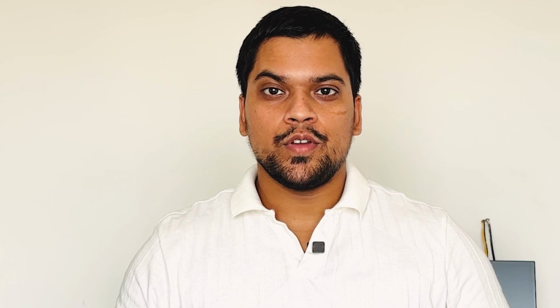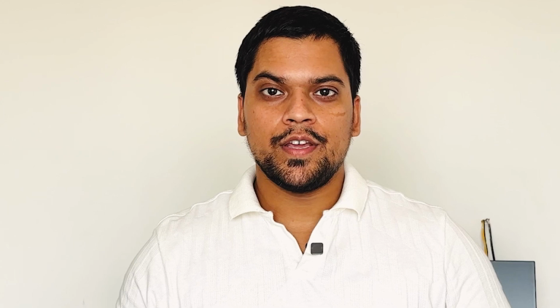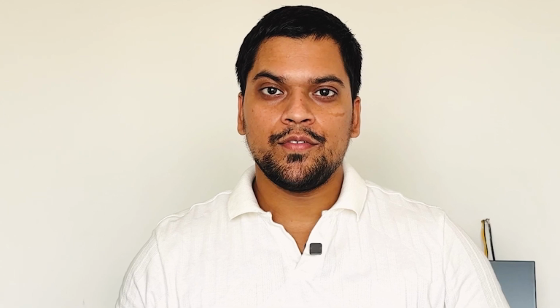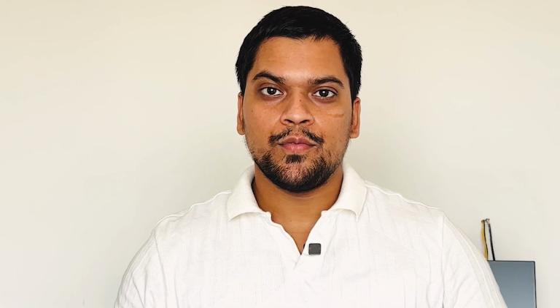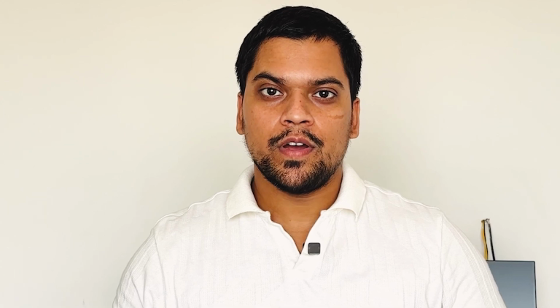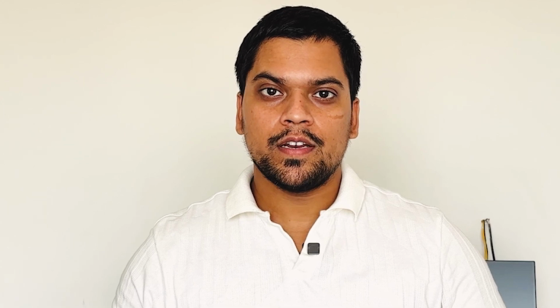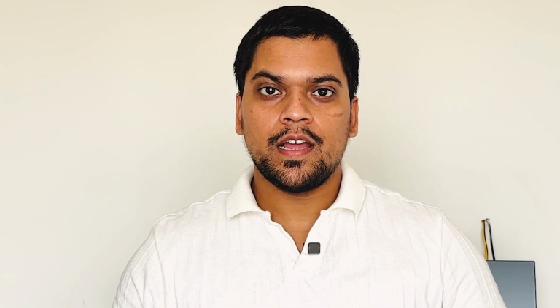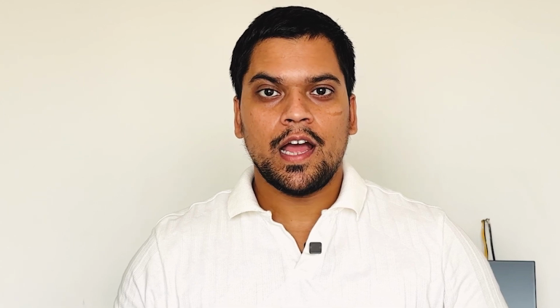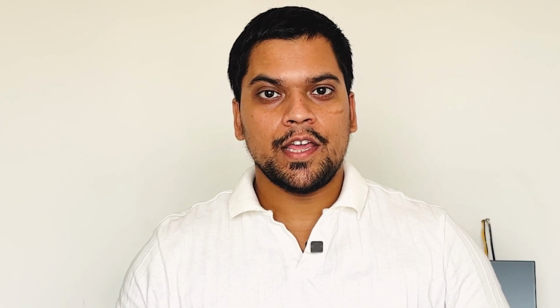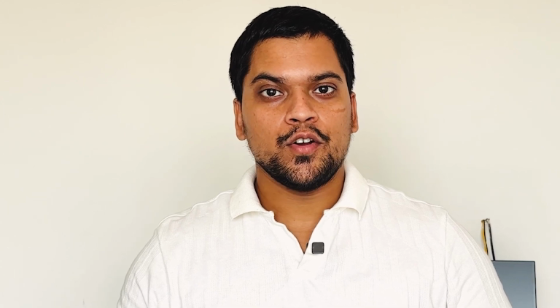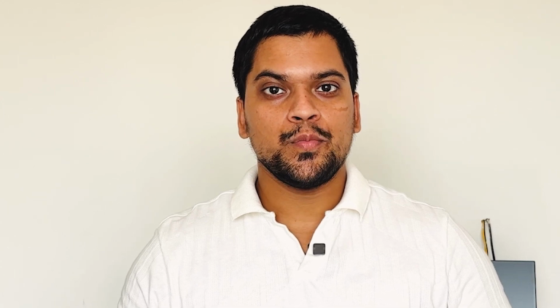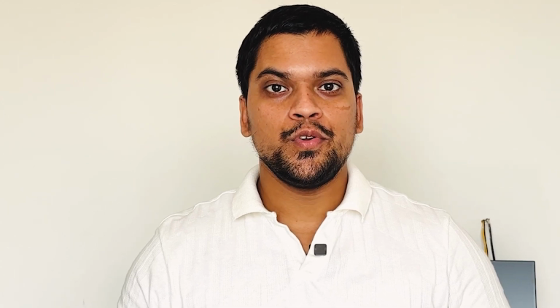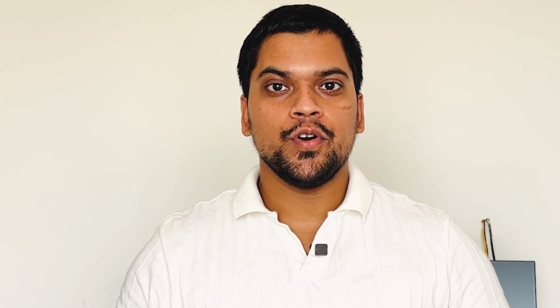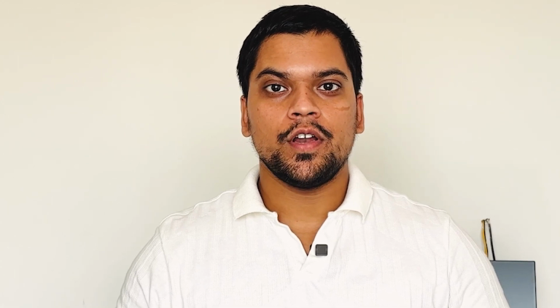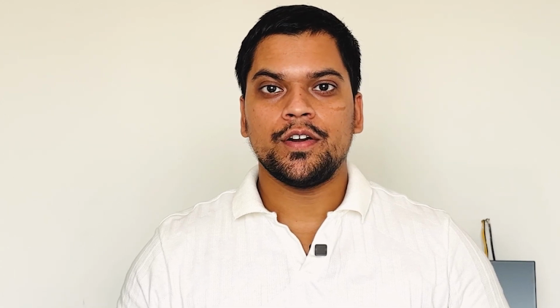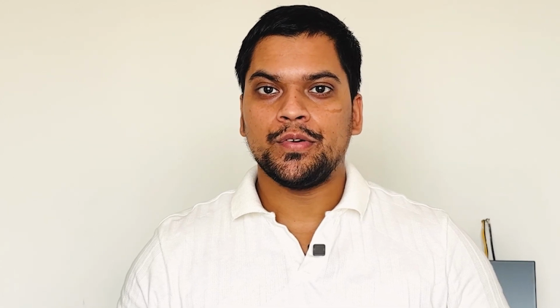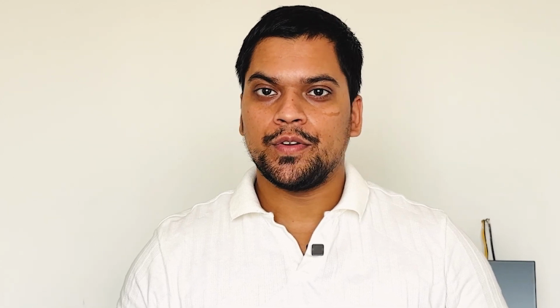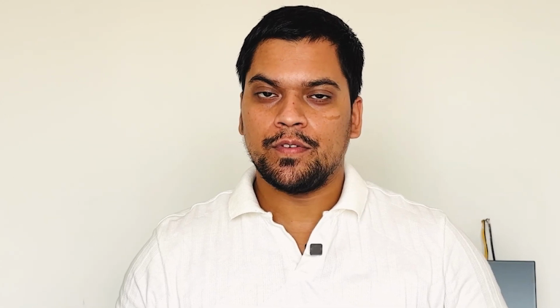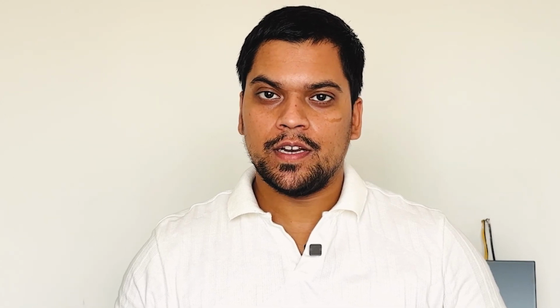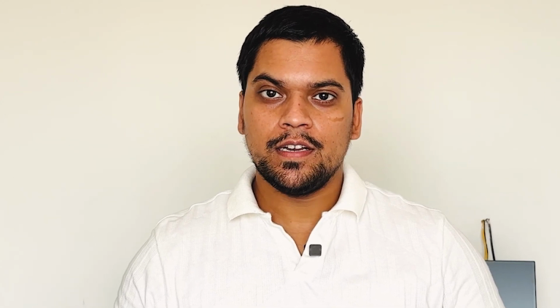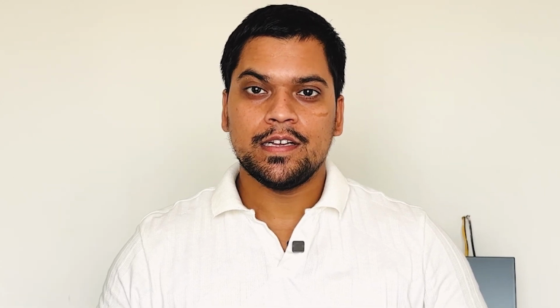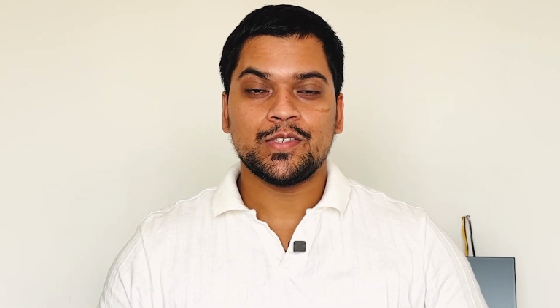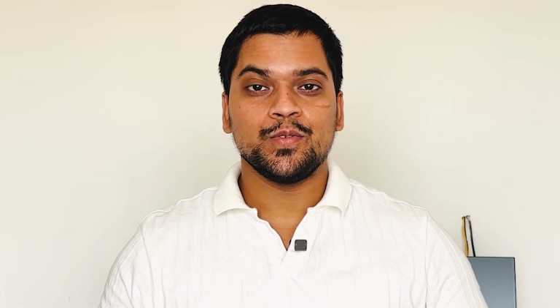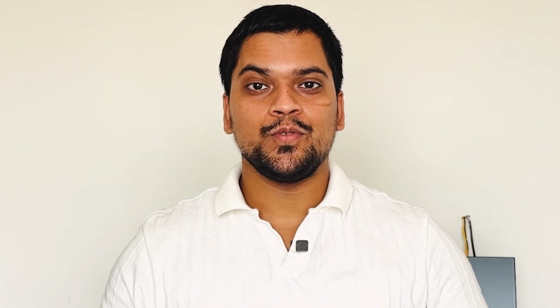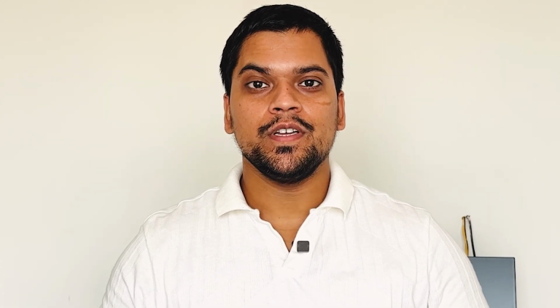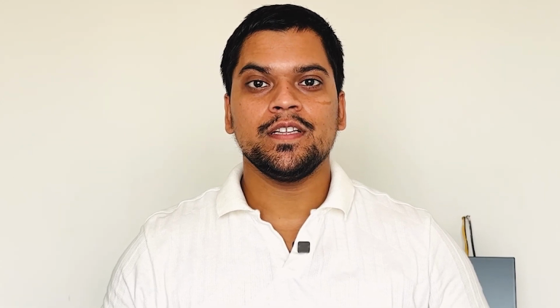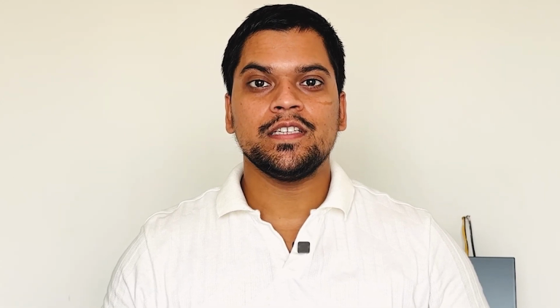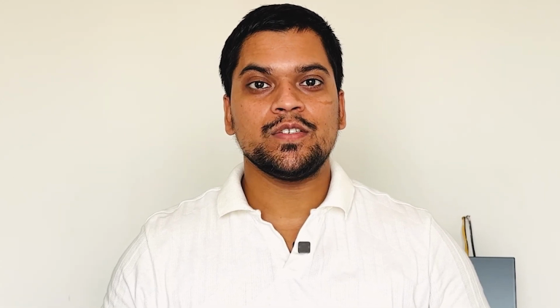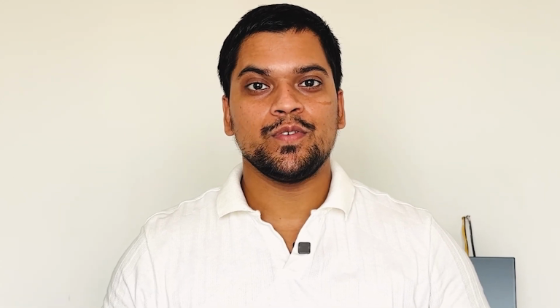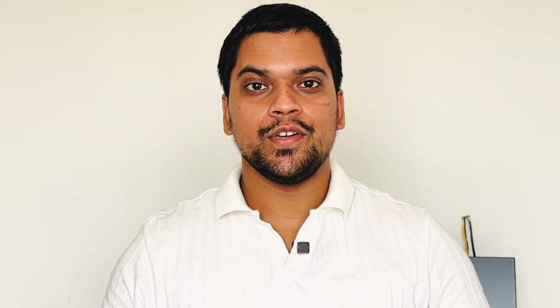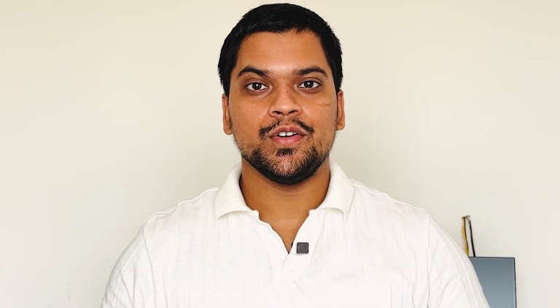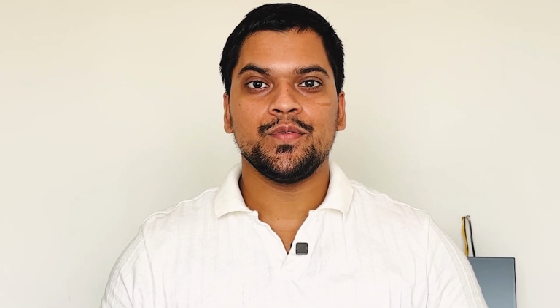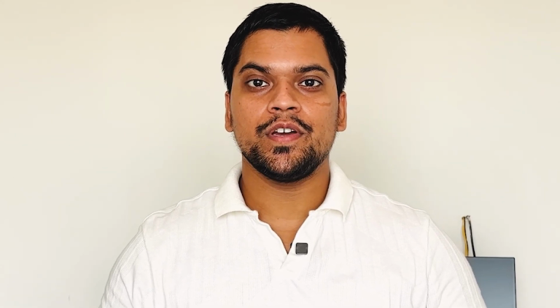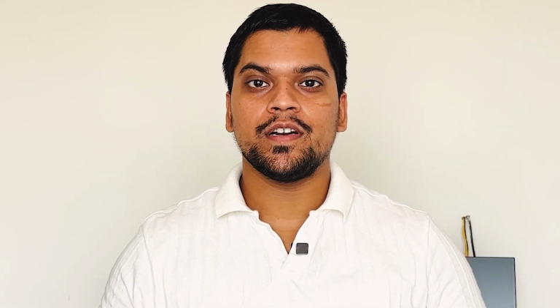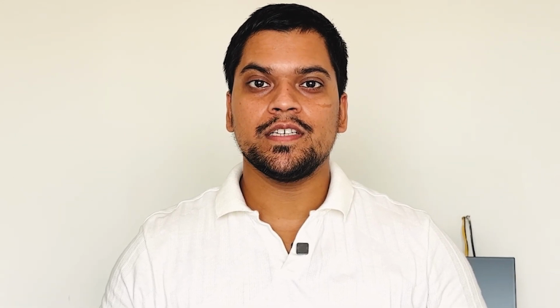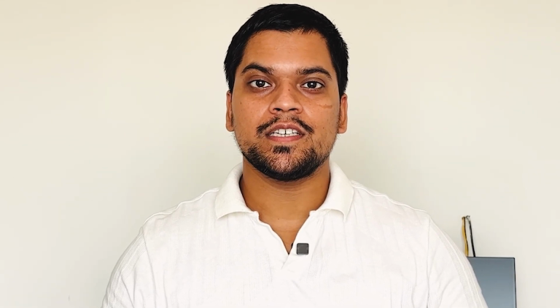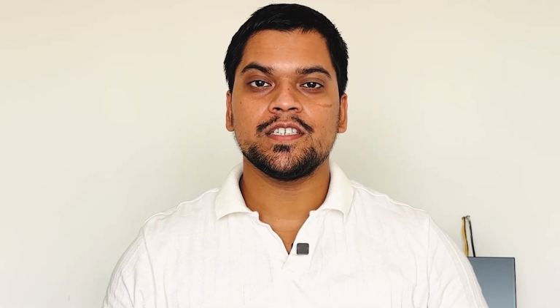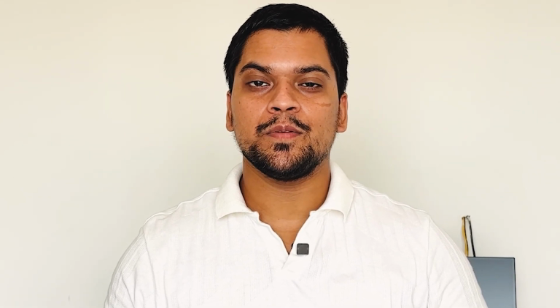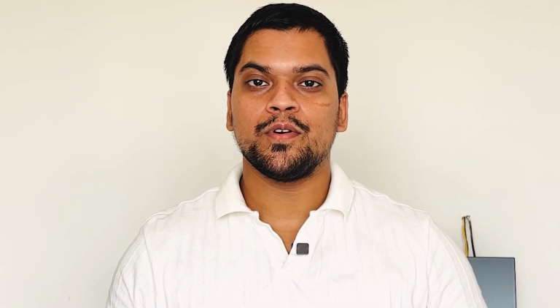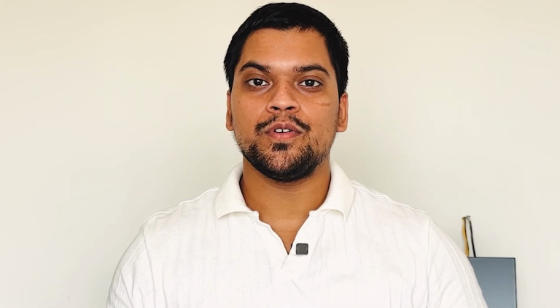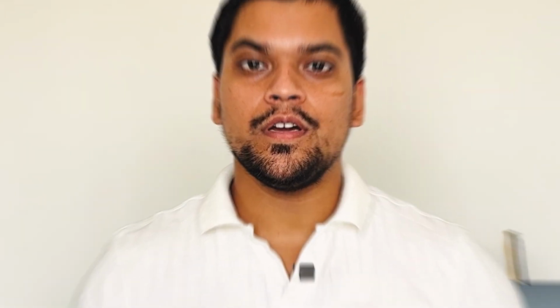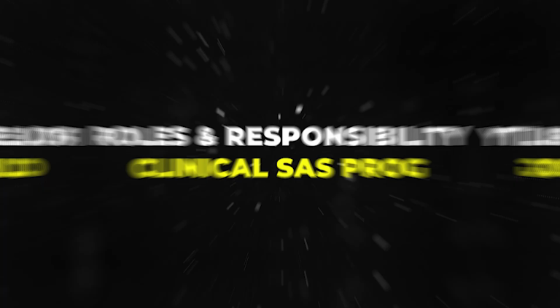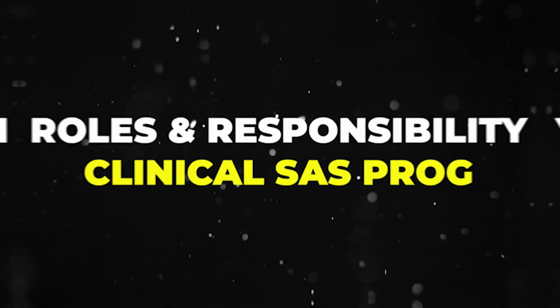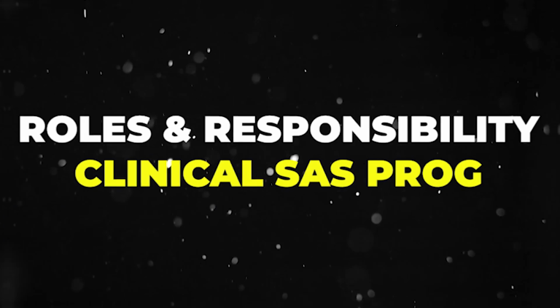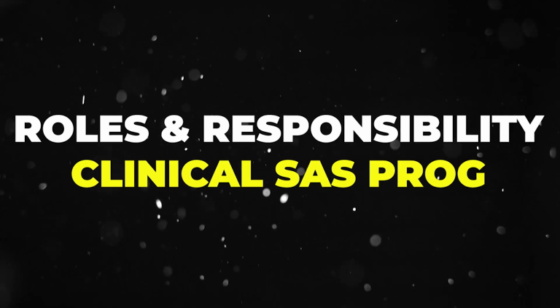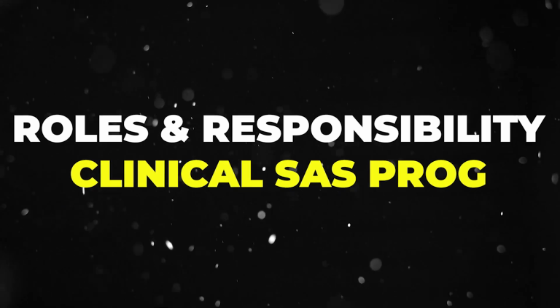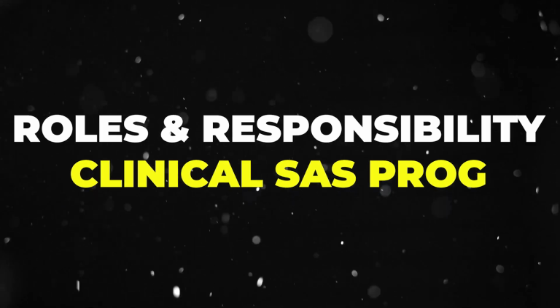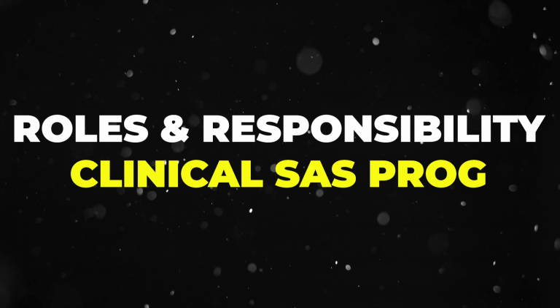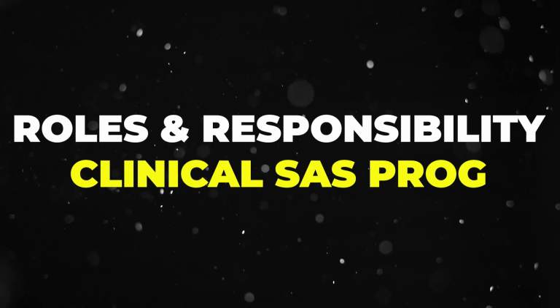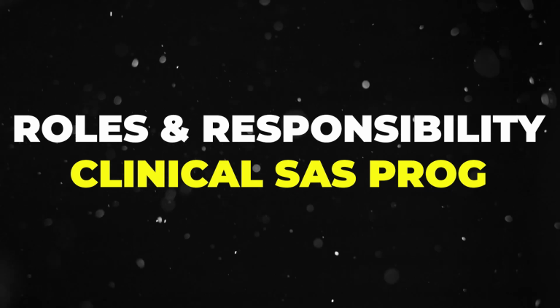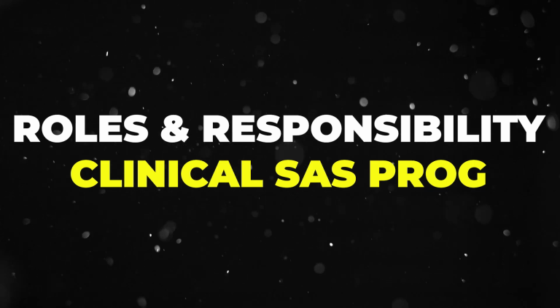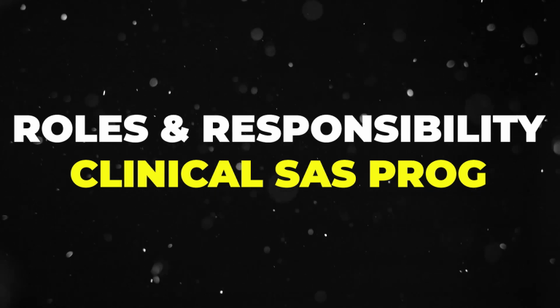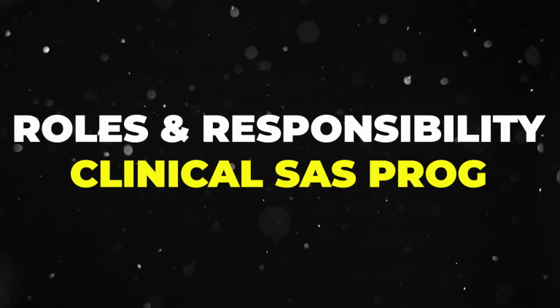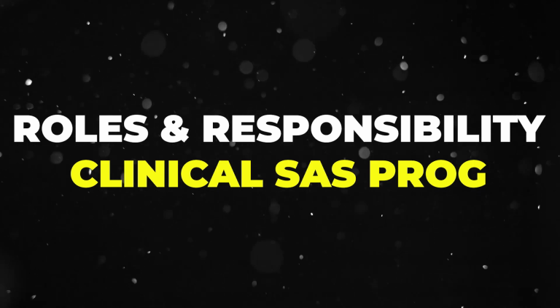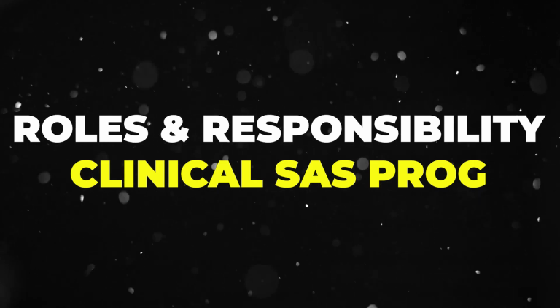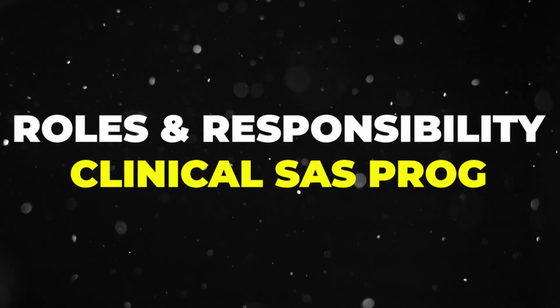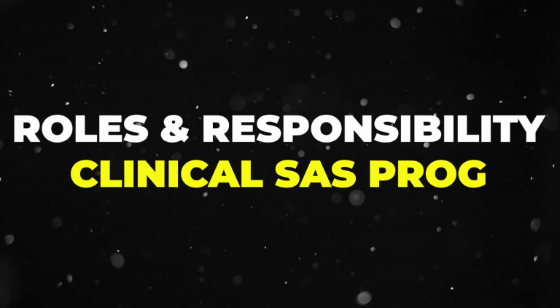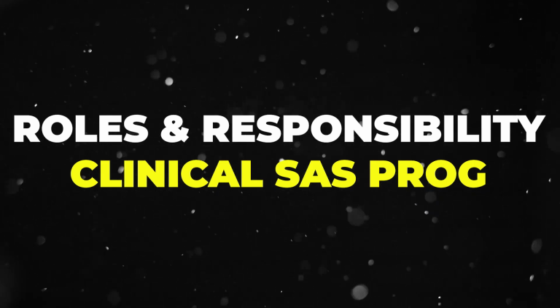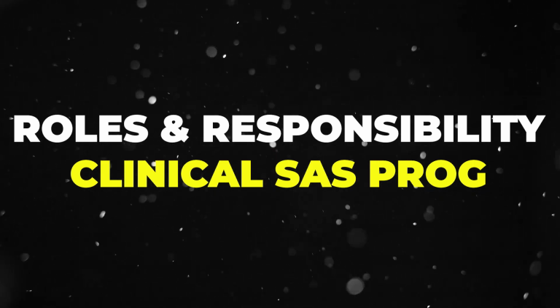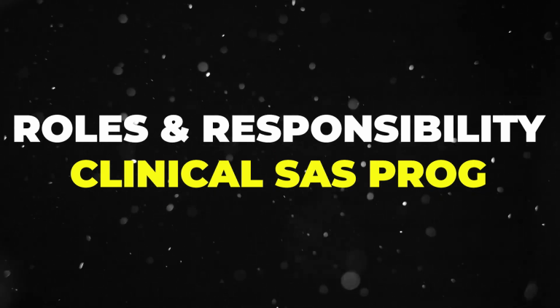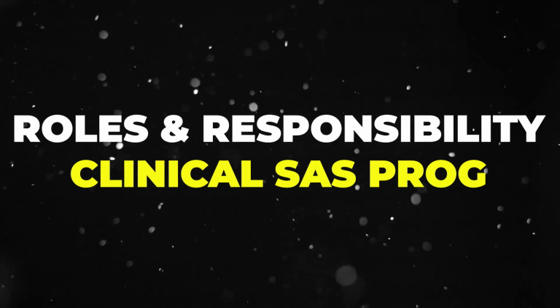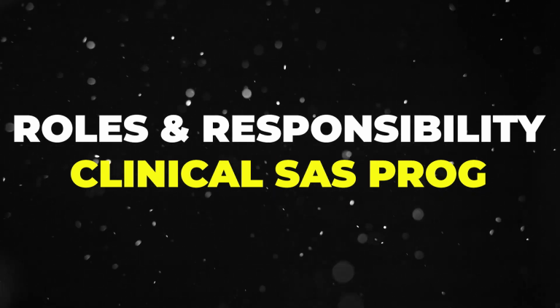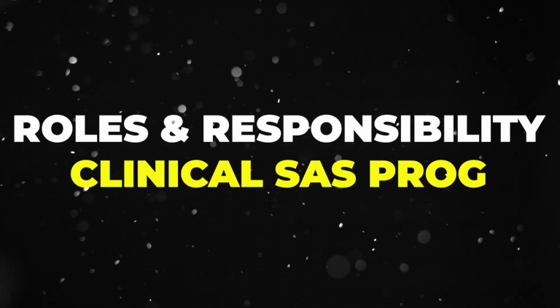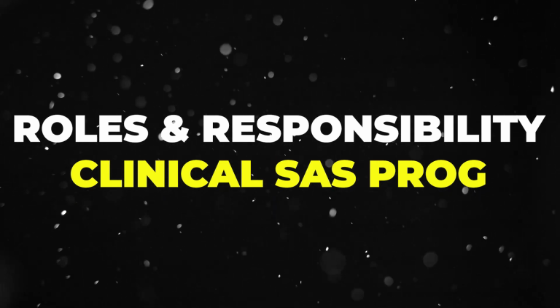Hey everyone, I hope you all are doing well. Today in this video, we're going to discuss the role and responsibility of a clinical SAS programmer.